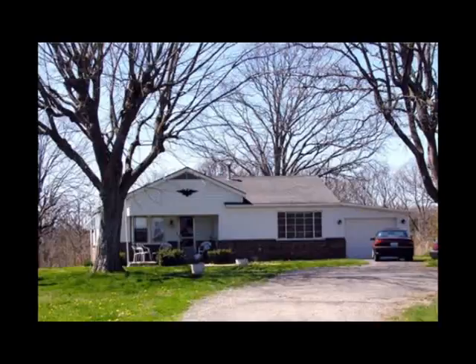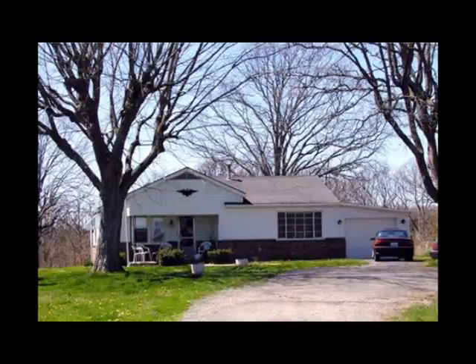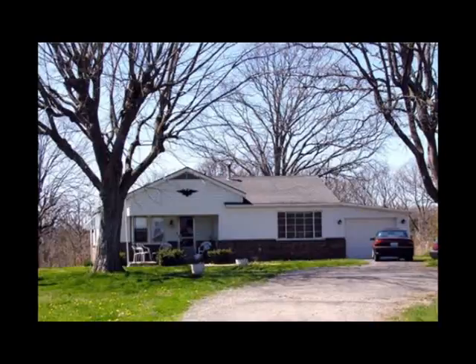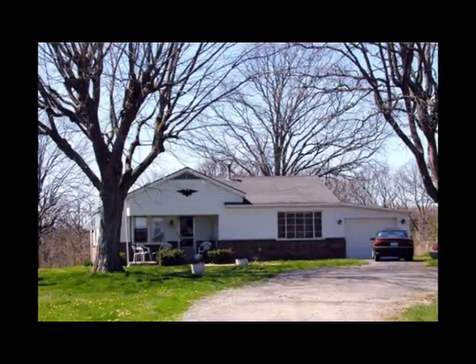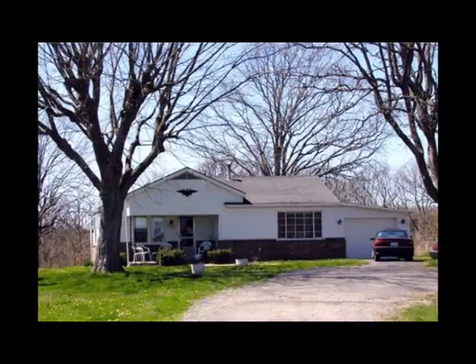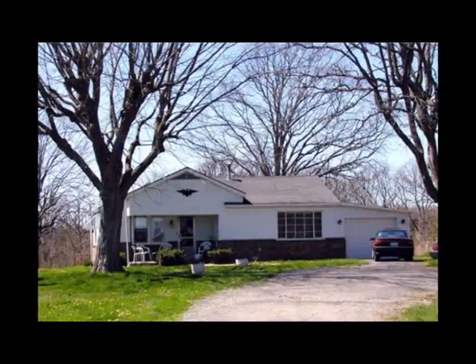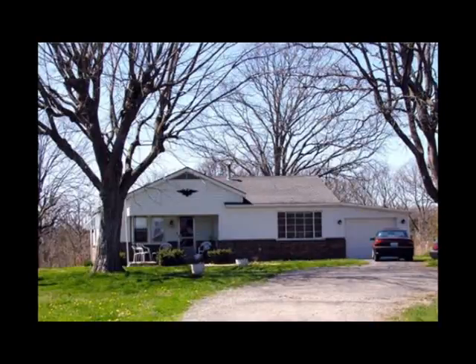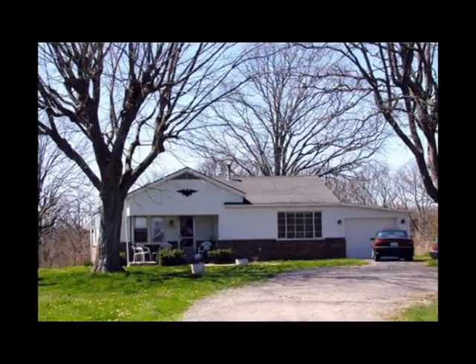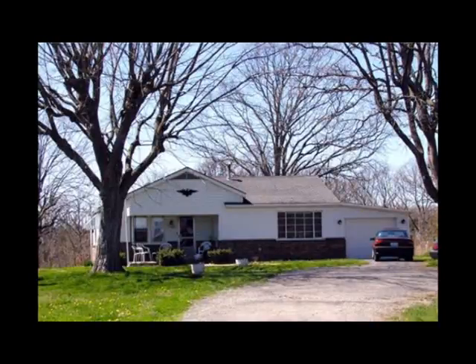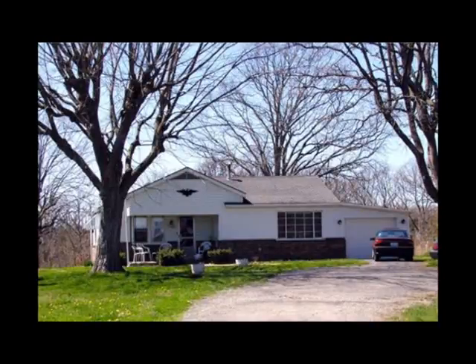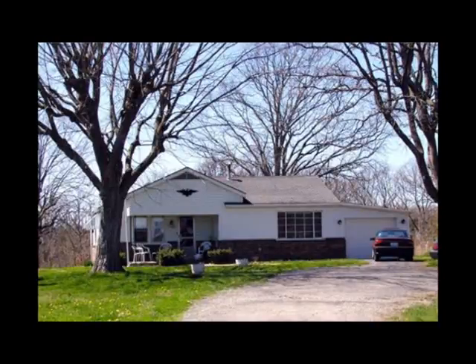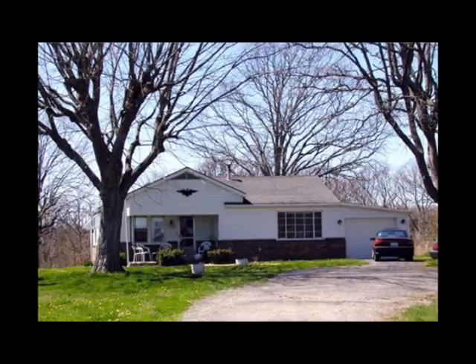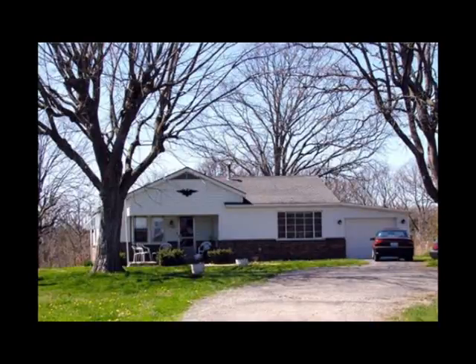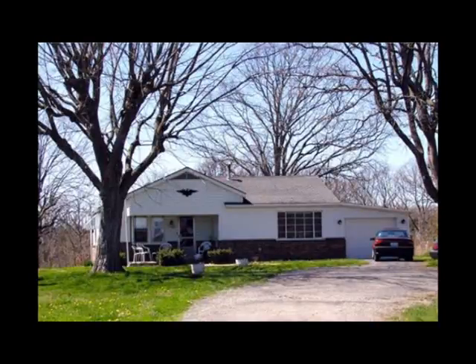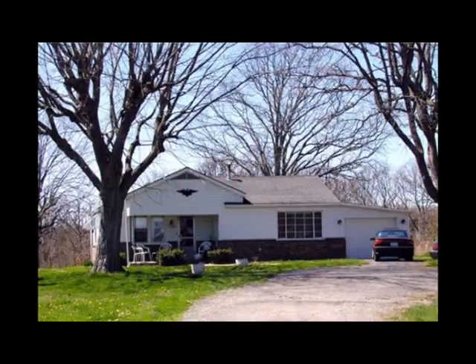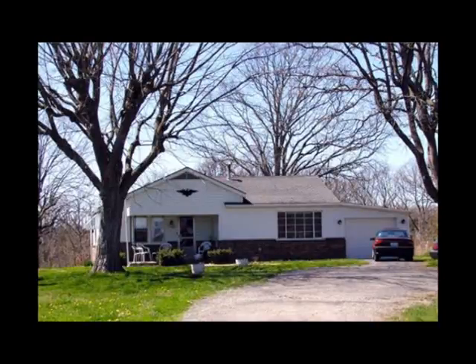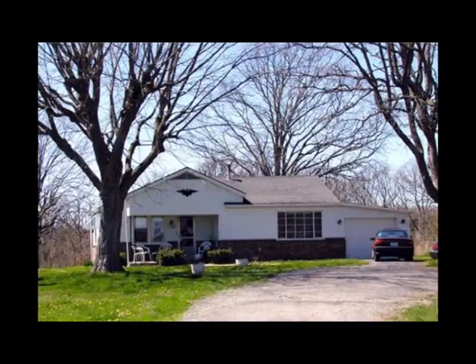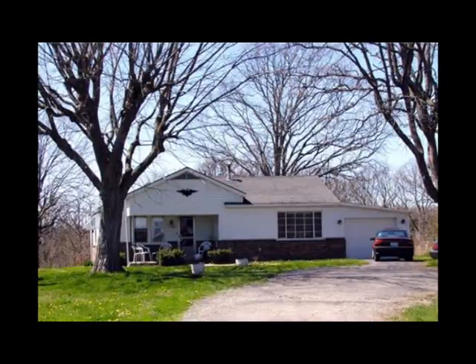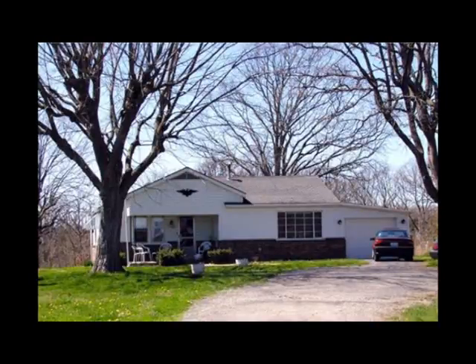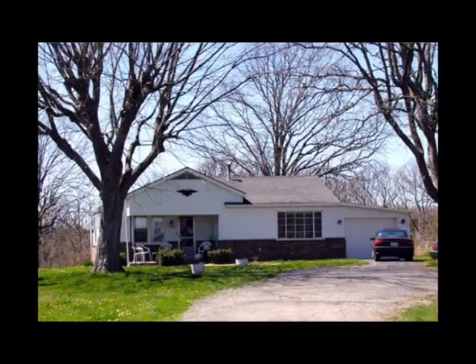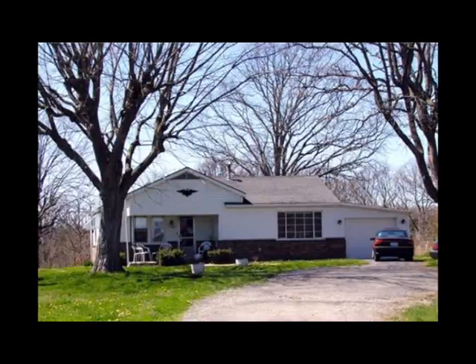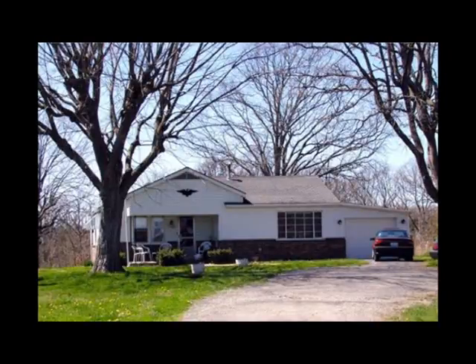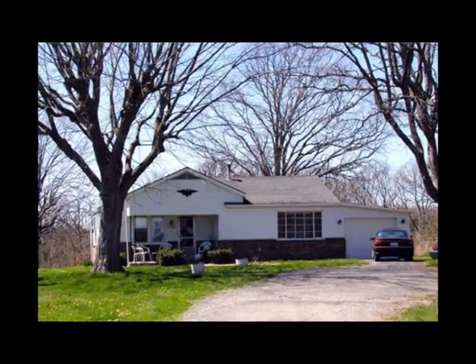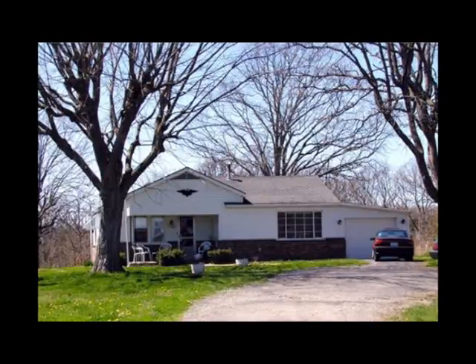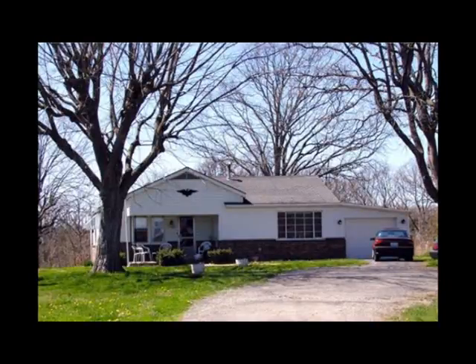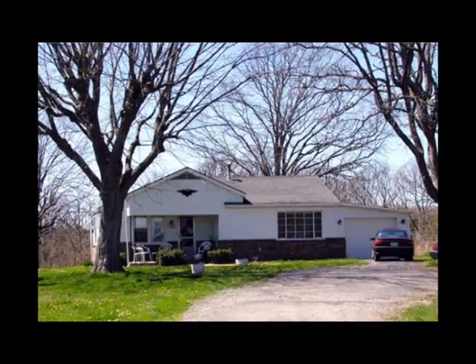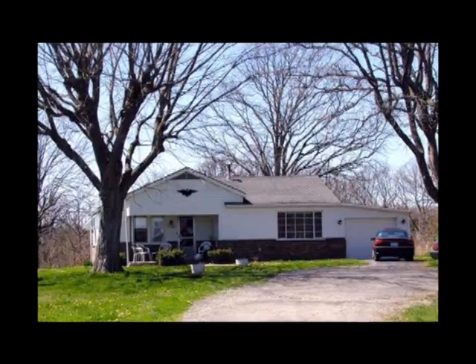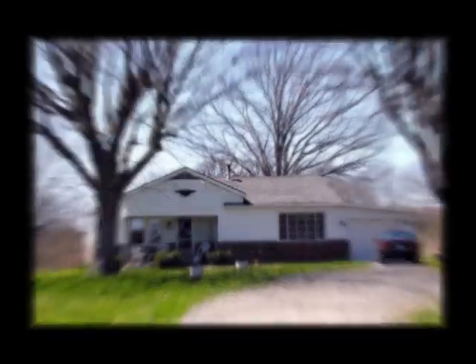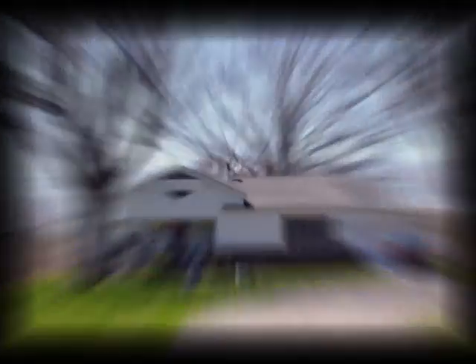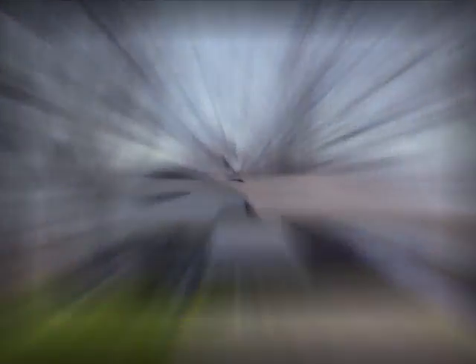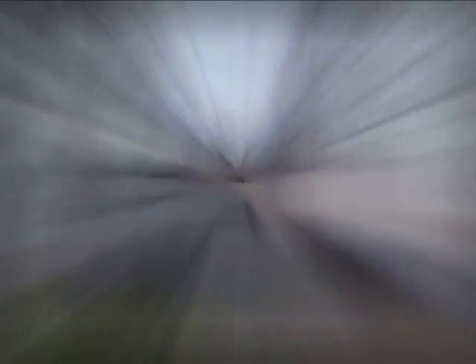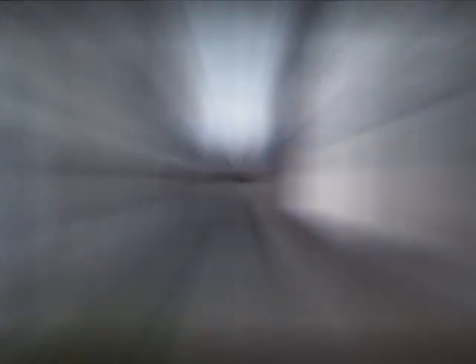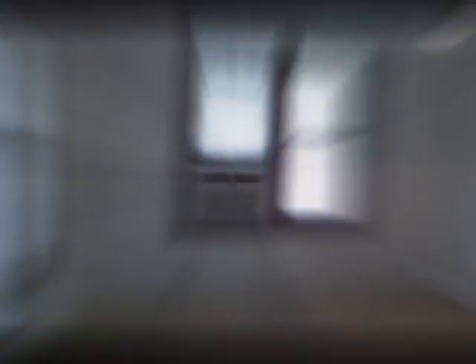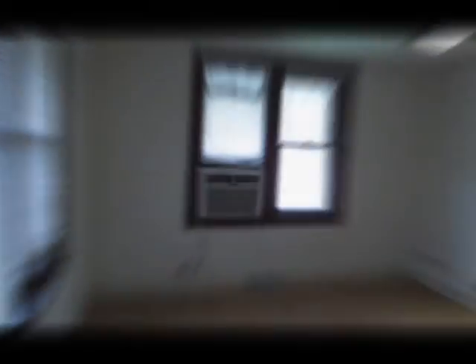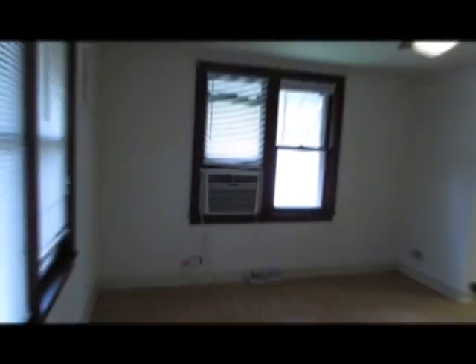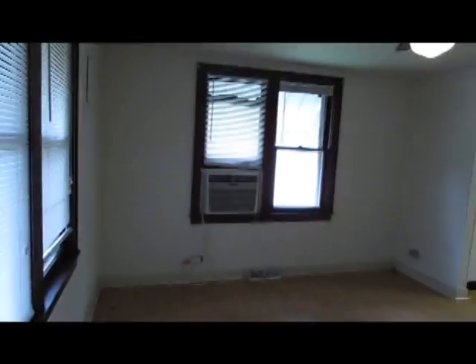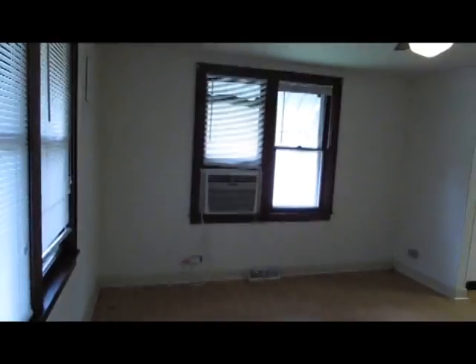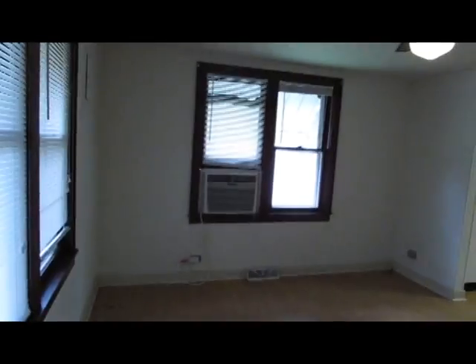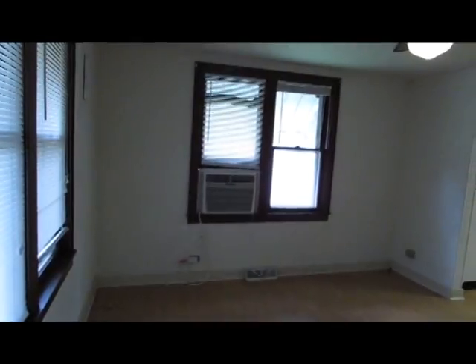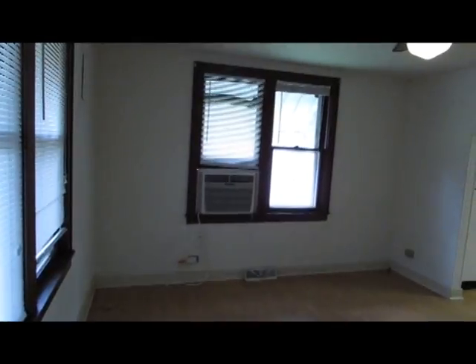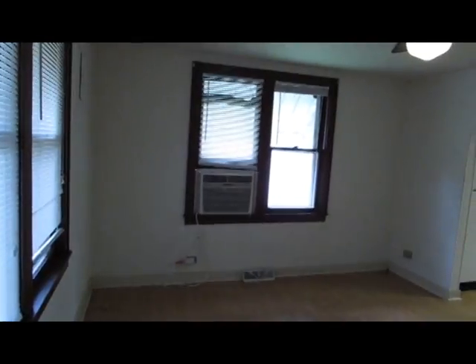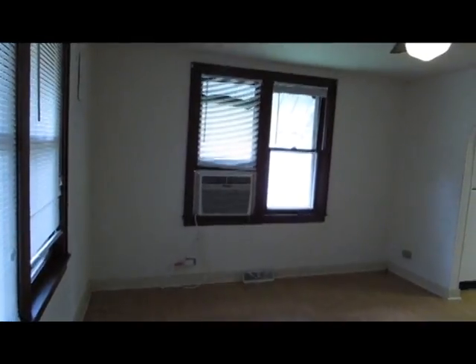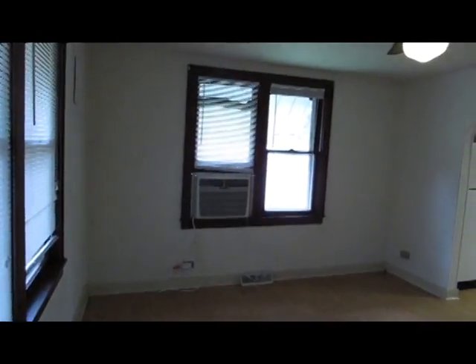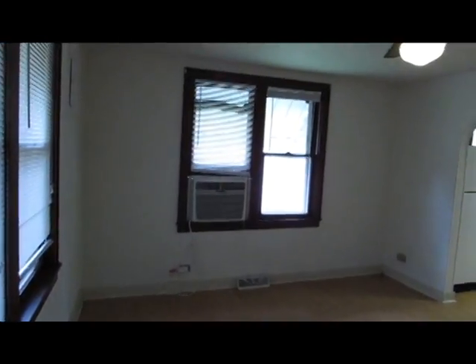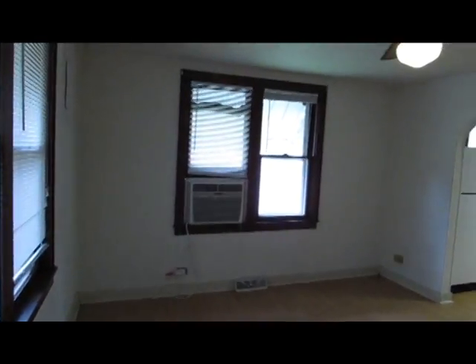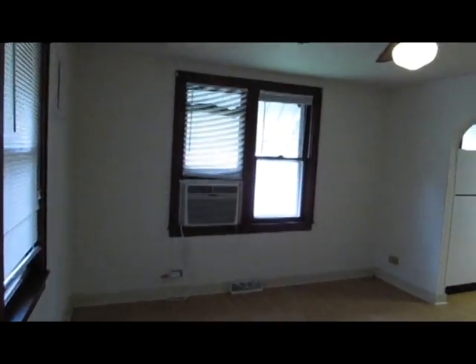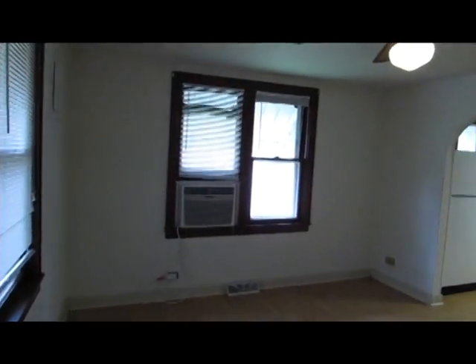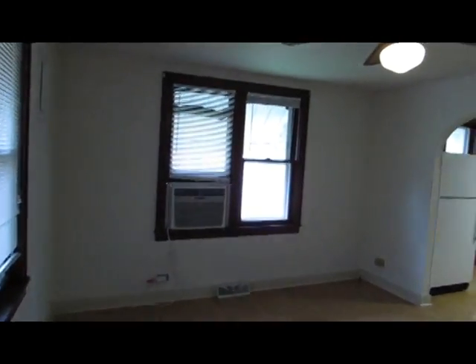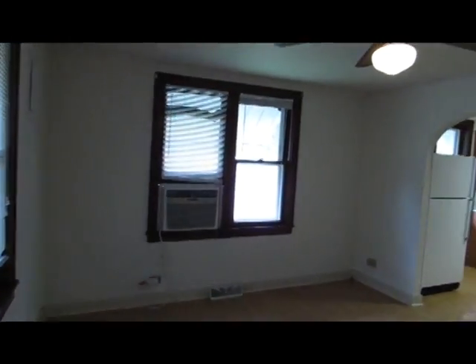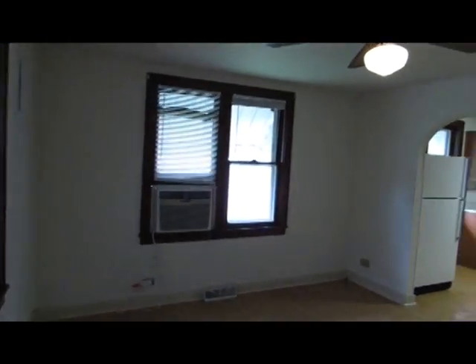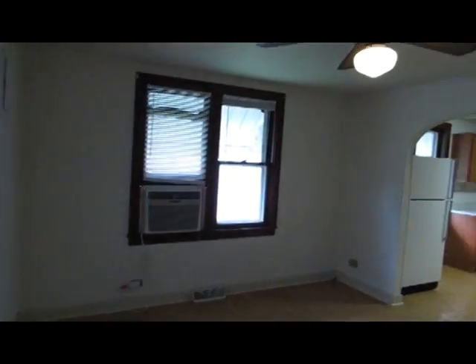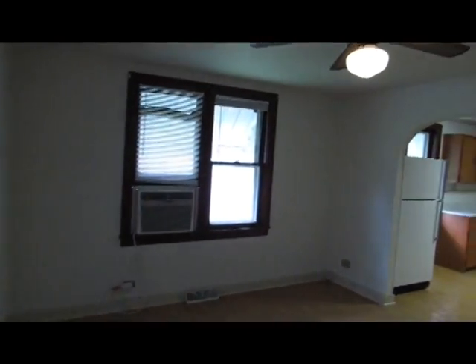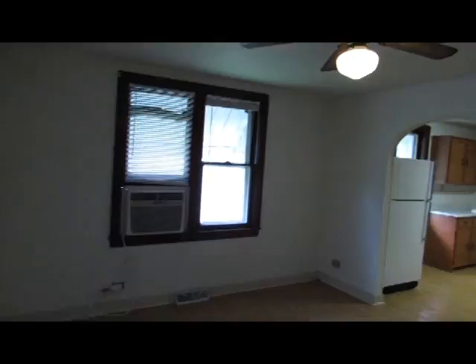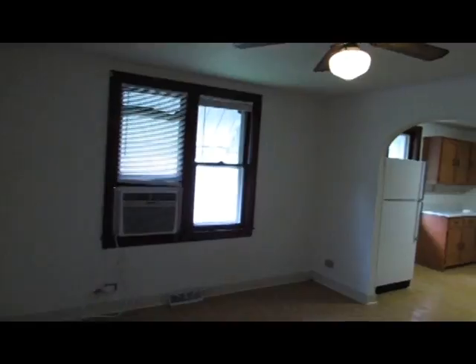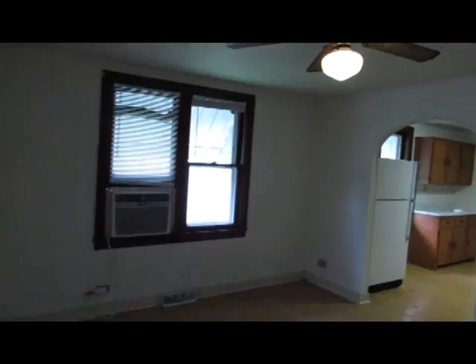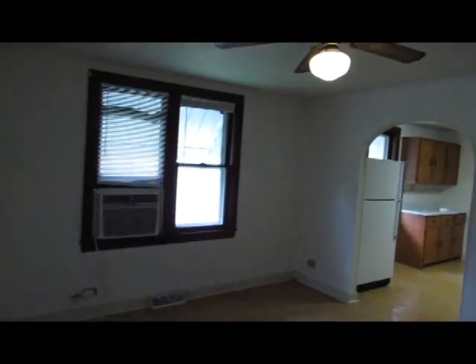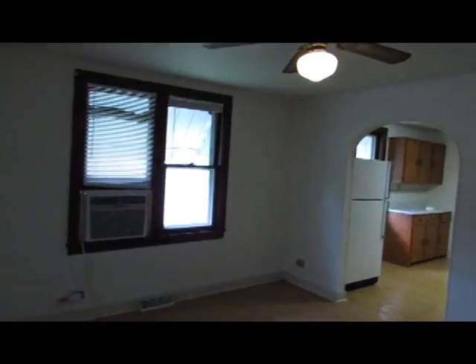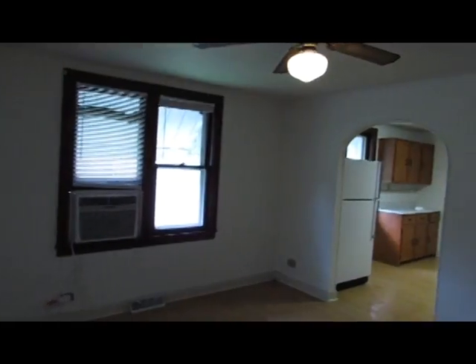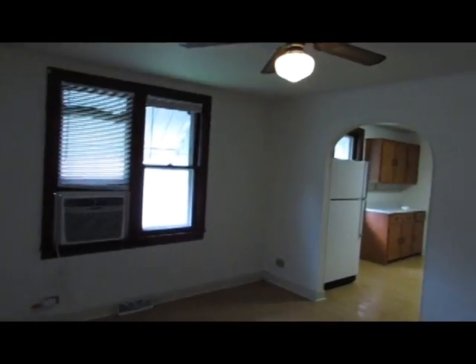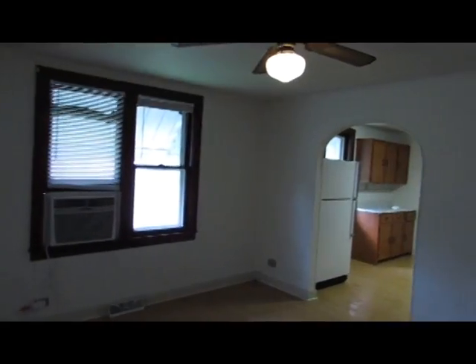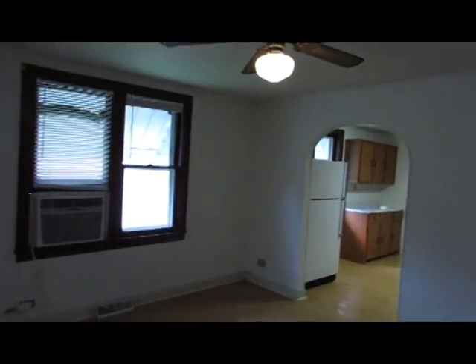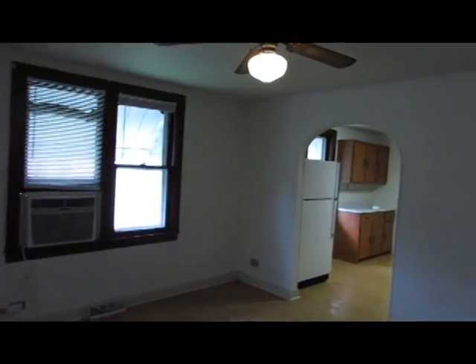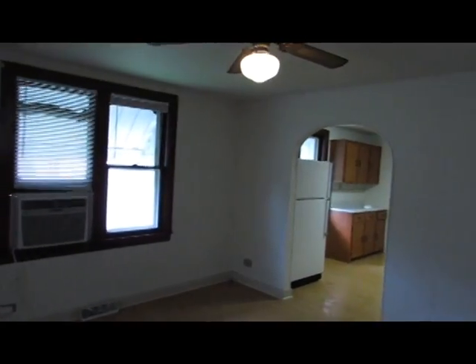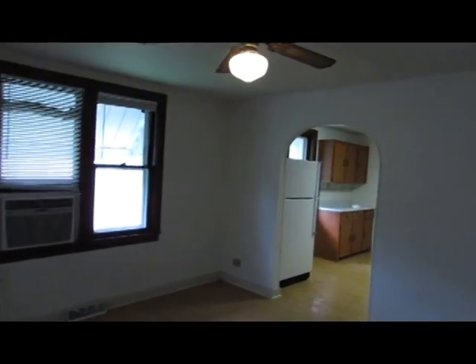Welcome to 1100 South Roller Street. This unit is a comfortable two-bedroom, one-bath. The front entrance leads into the living room.